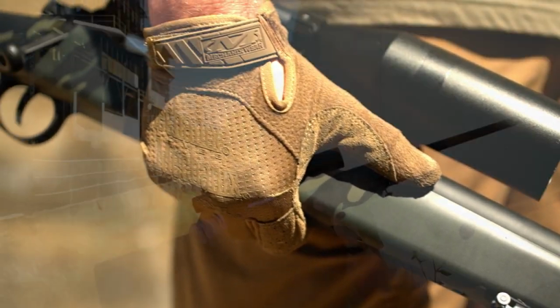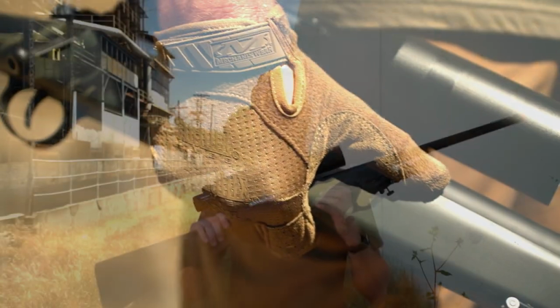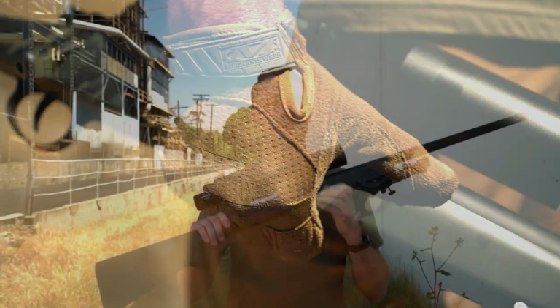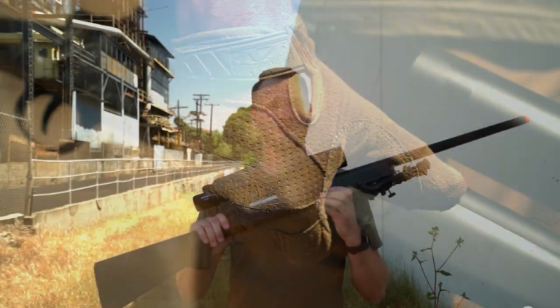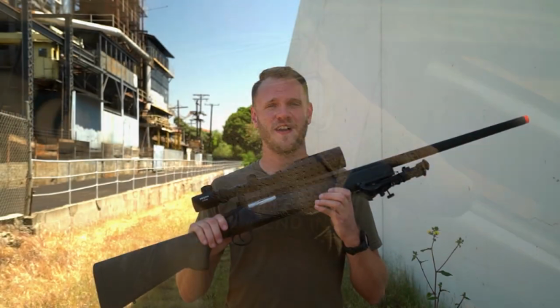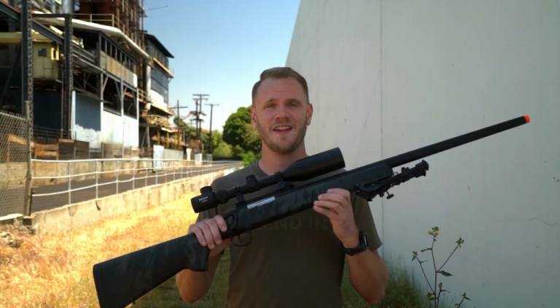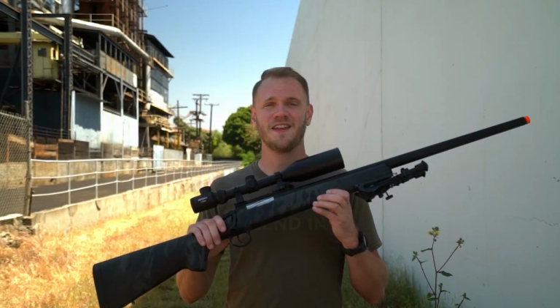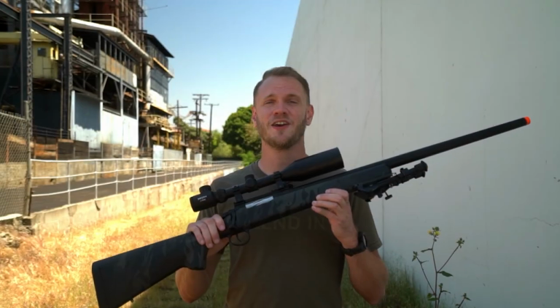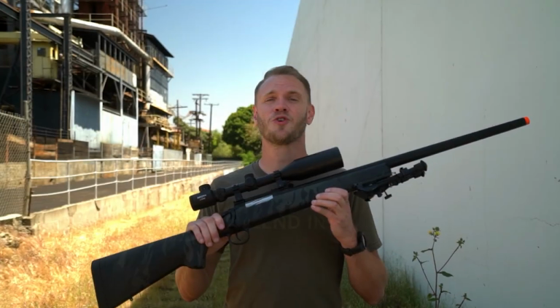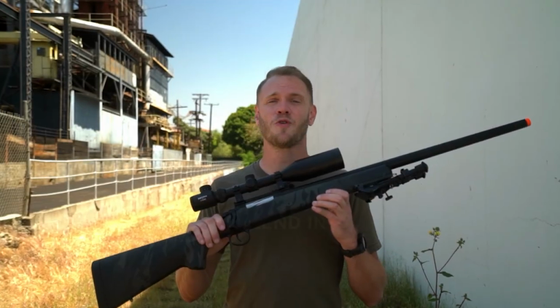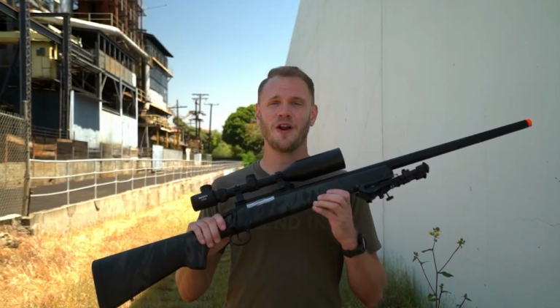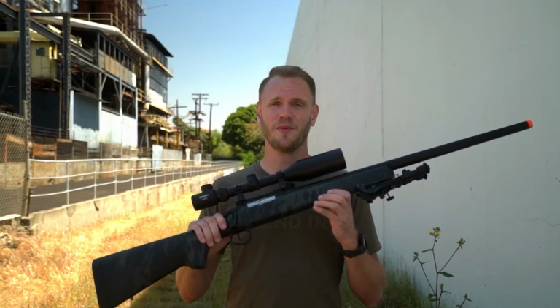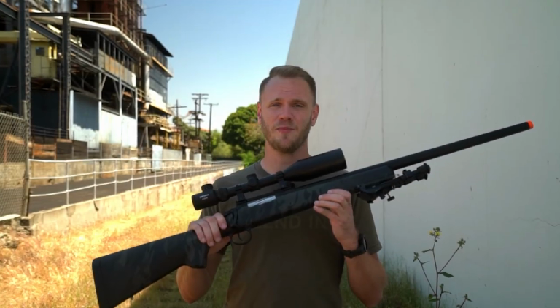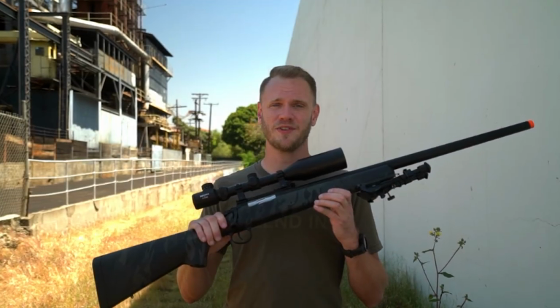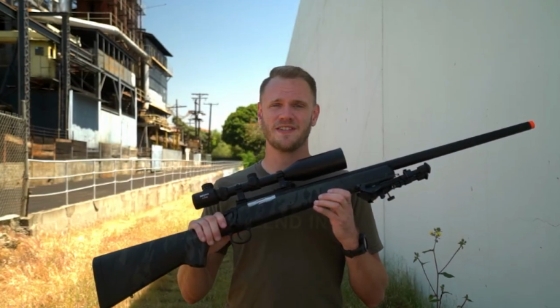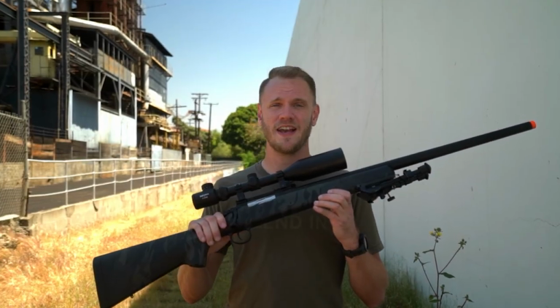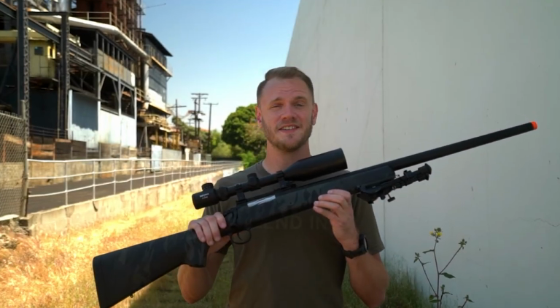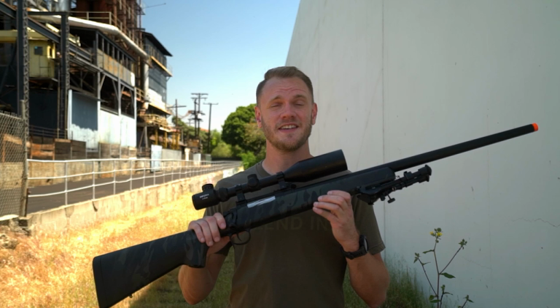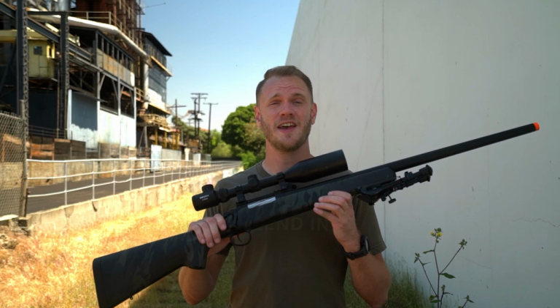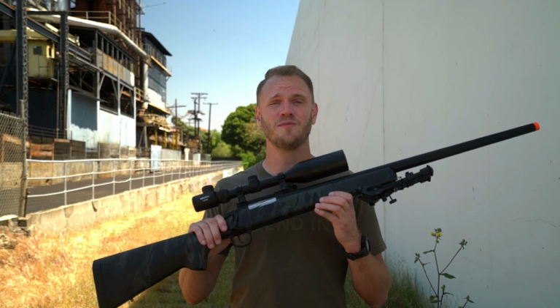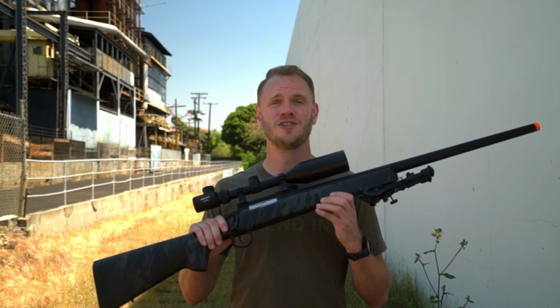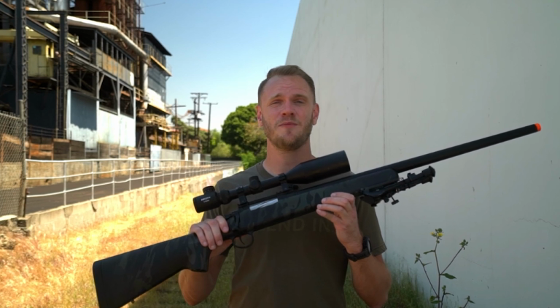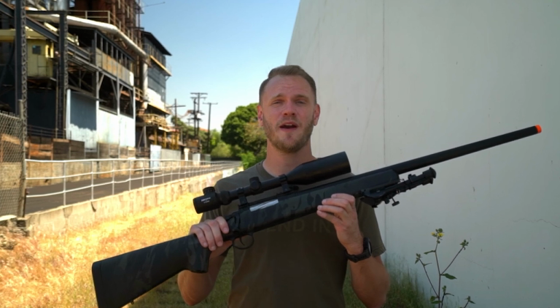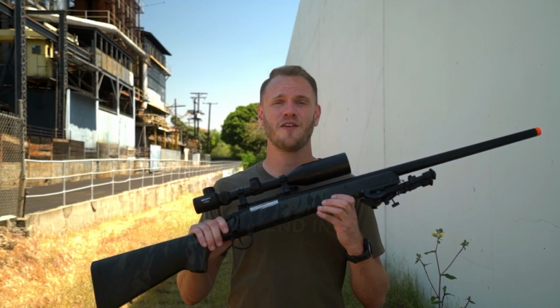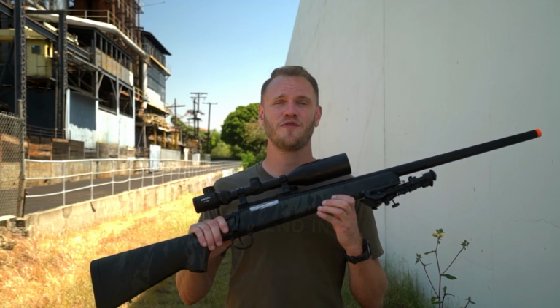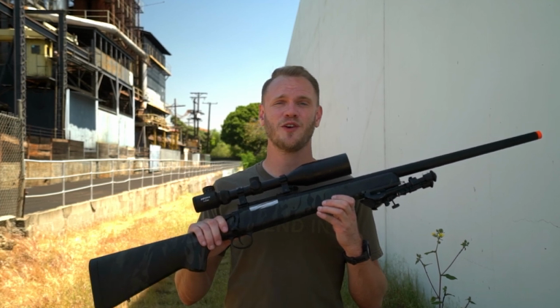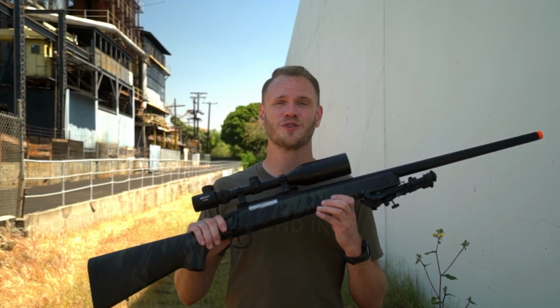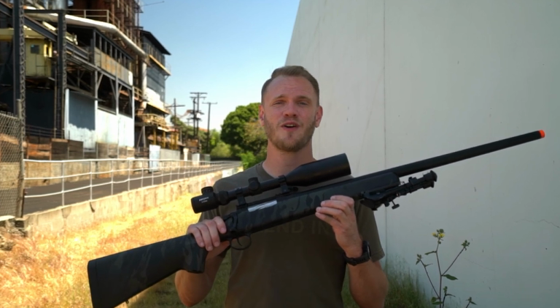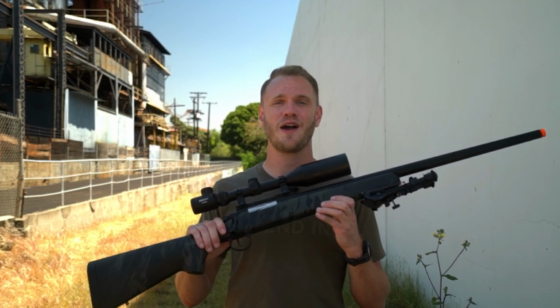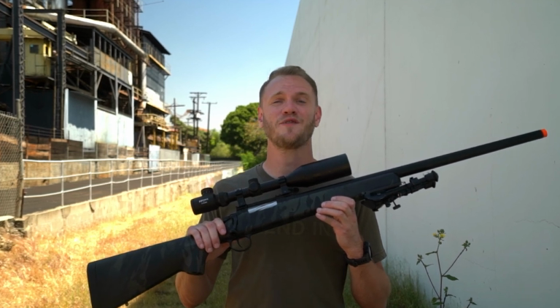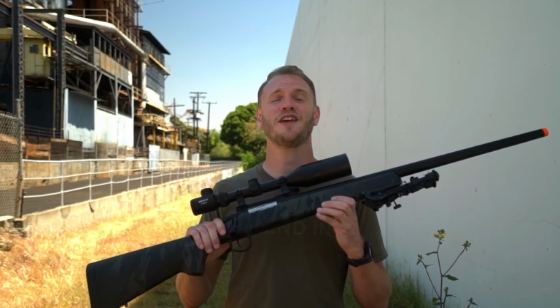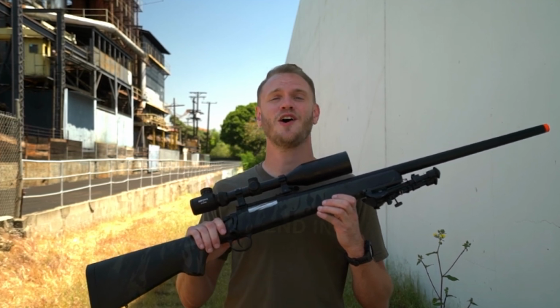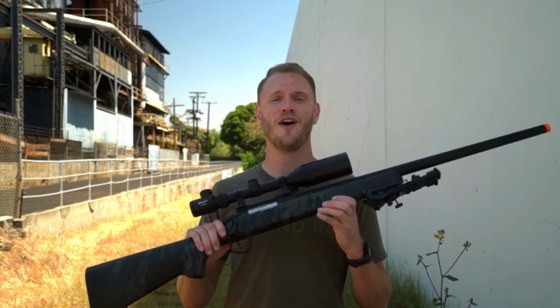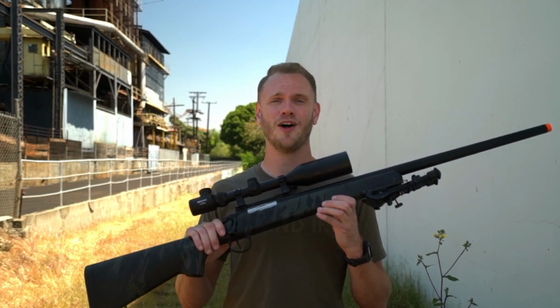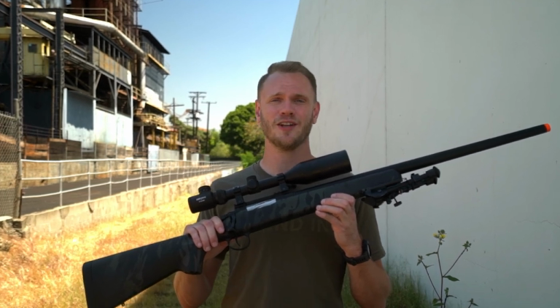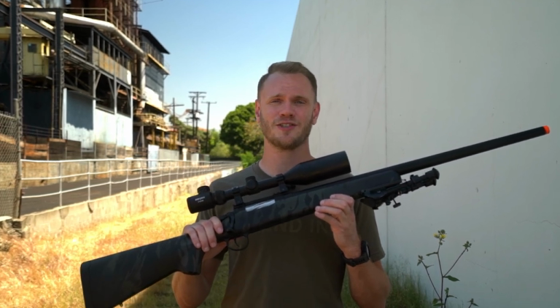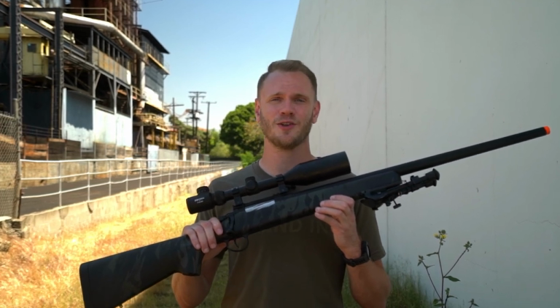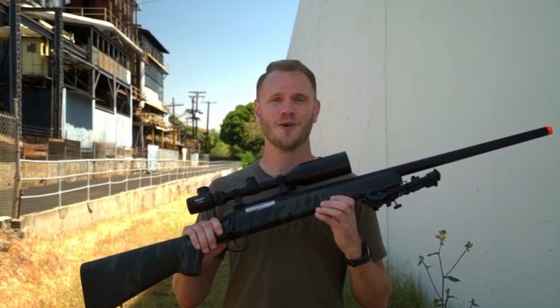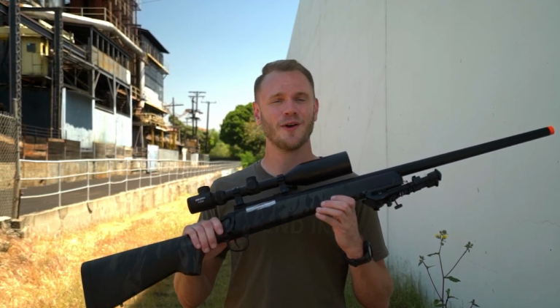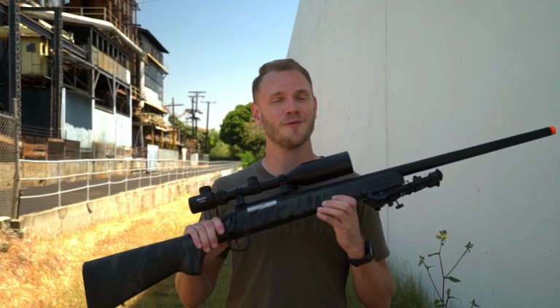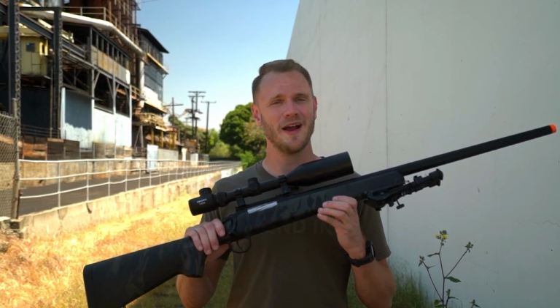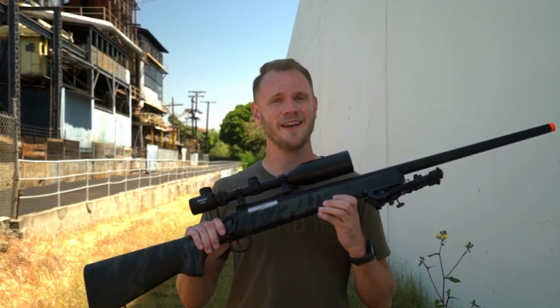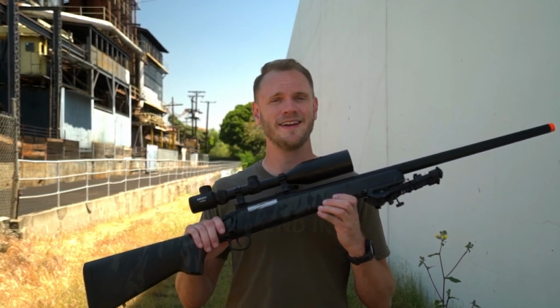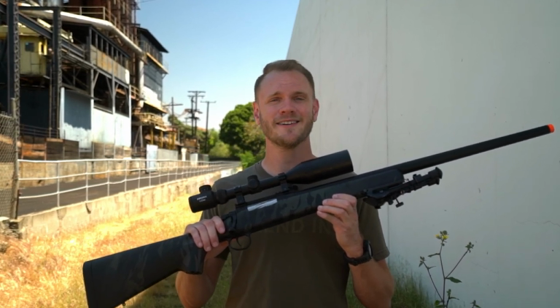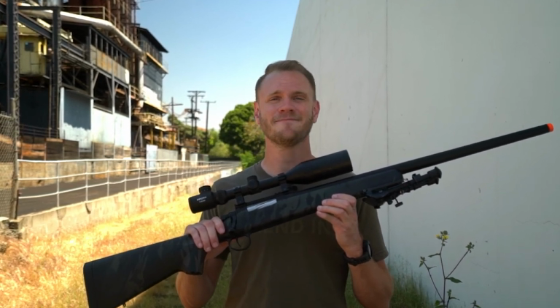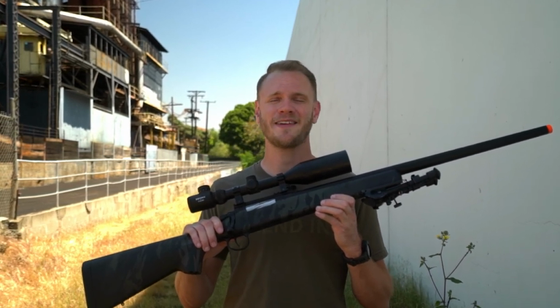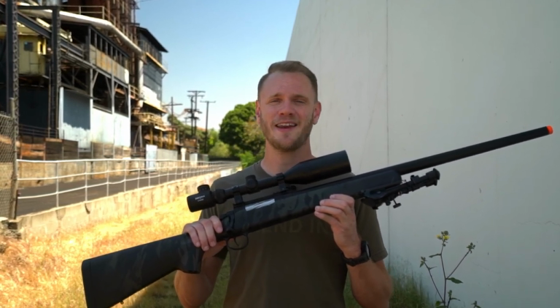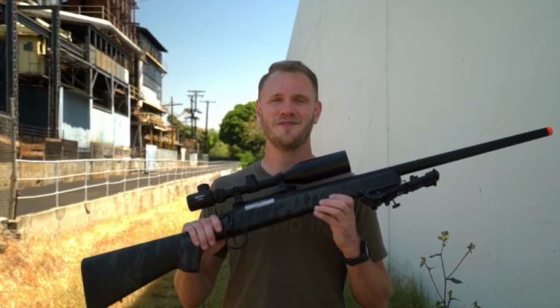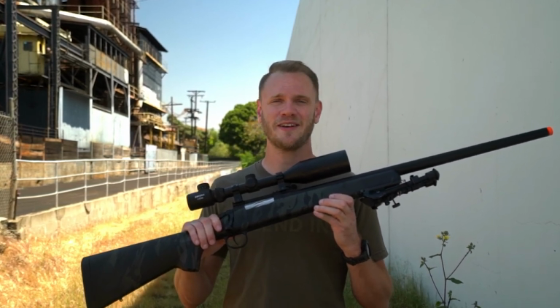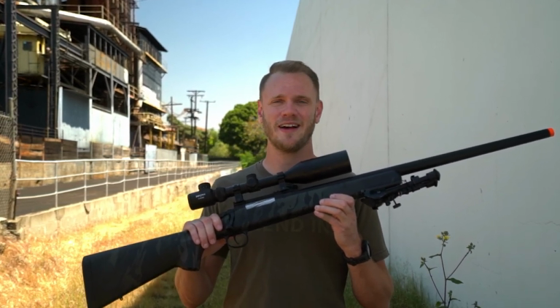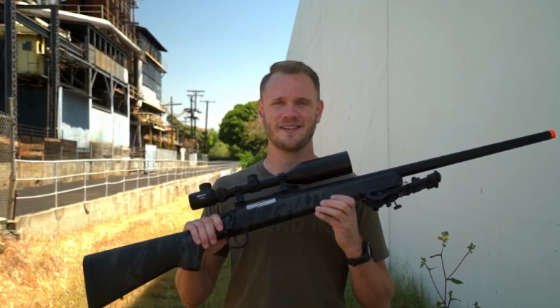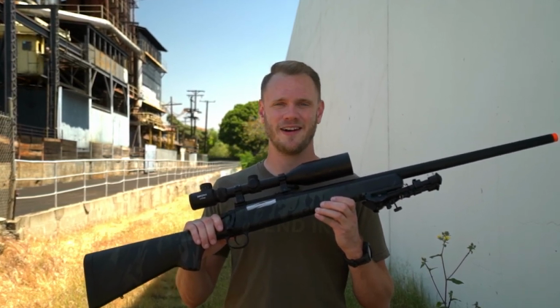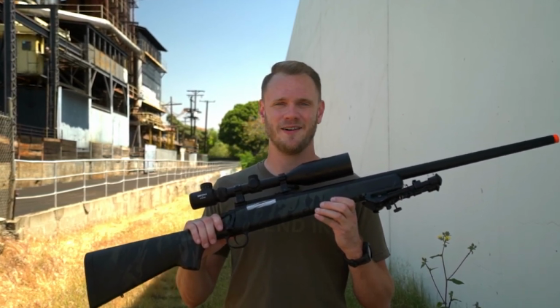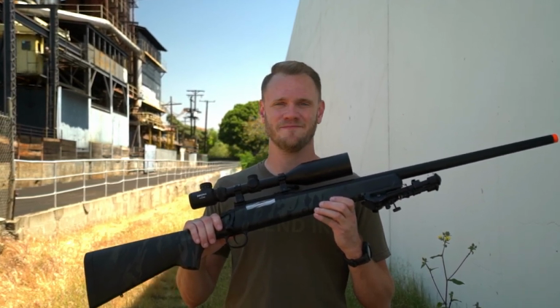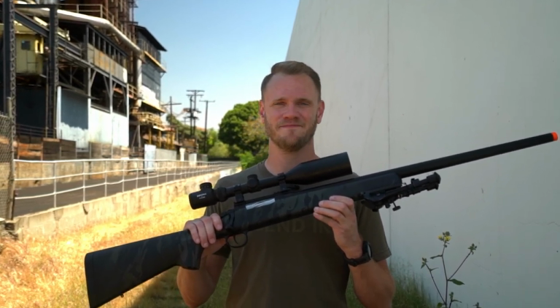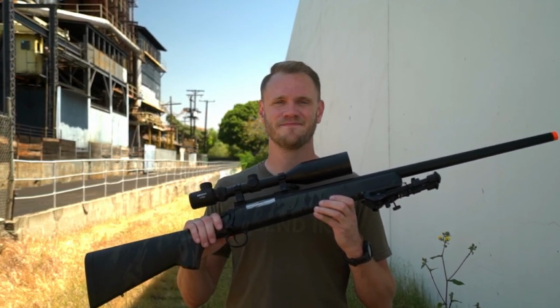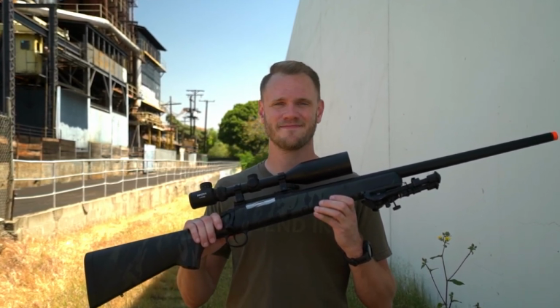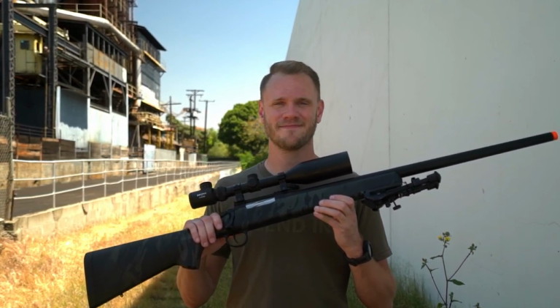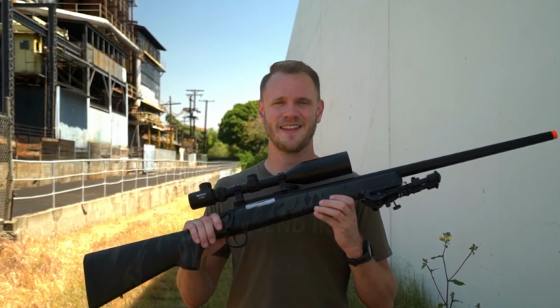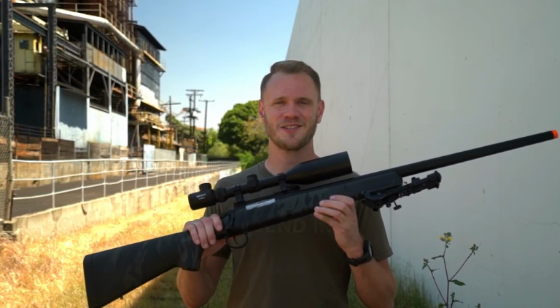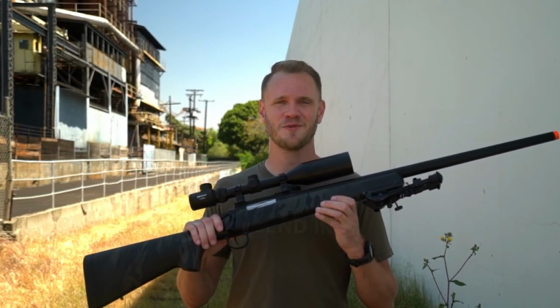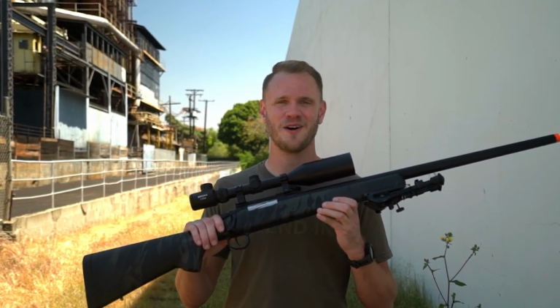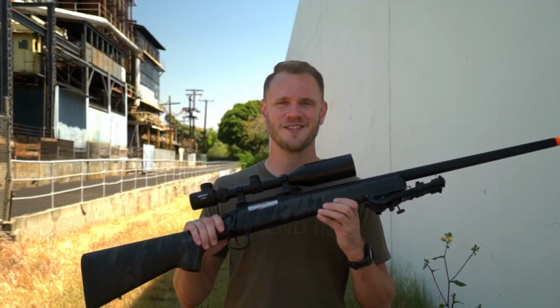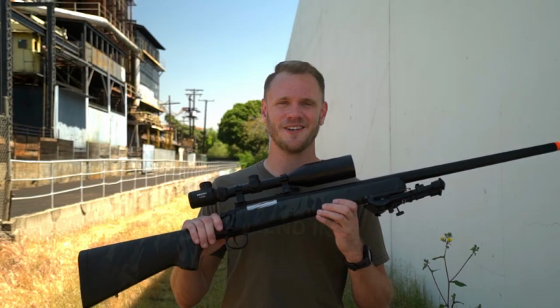You can find the incredibly precise EMG Barrett Fieldcraft in all its glory right here at evic.com. Thanks for watching.